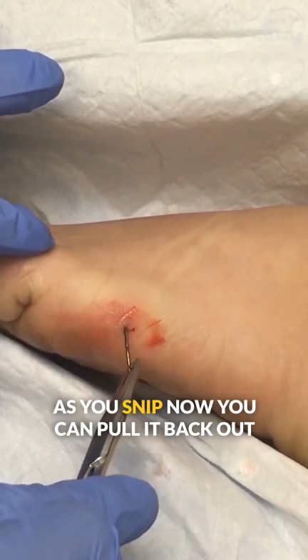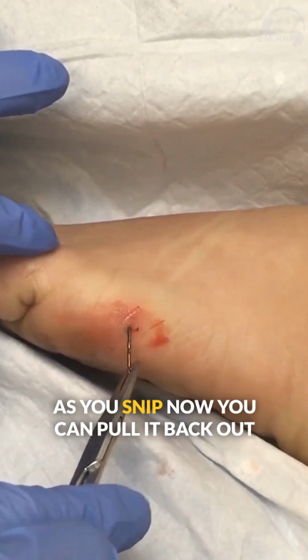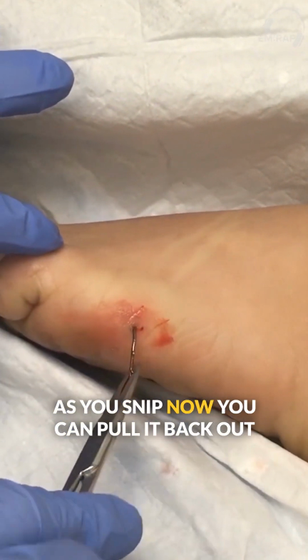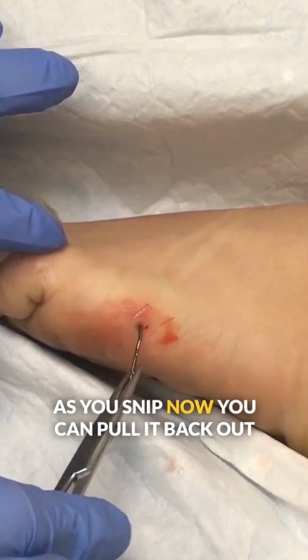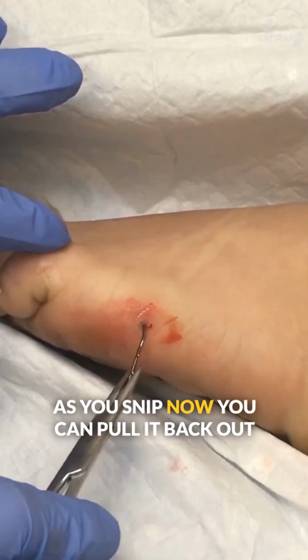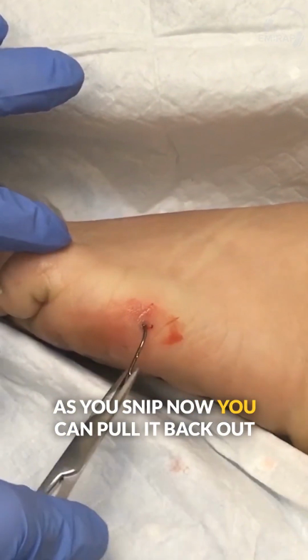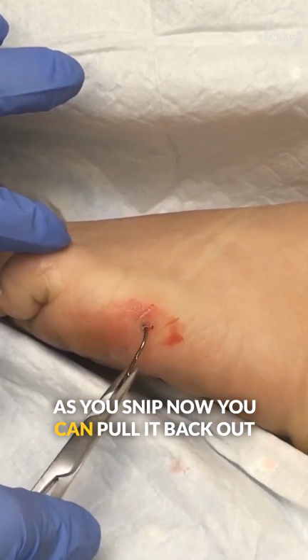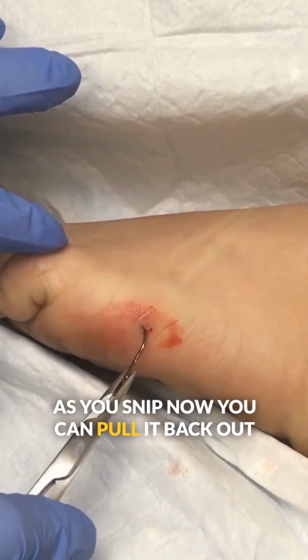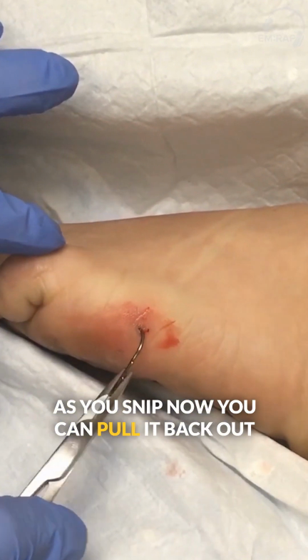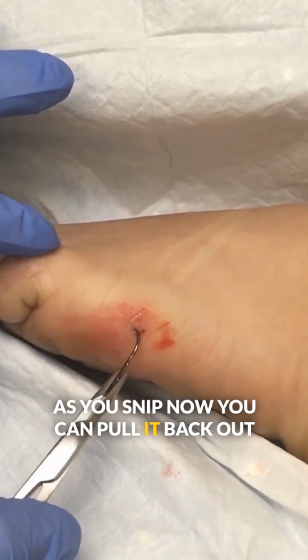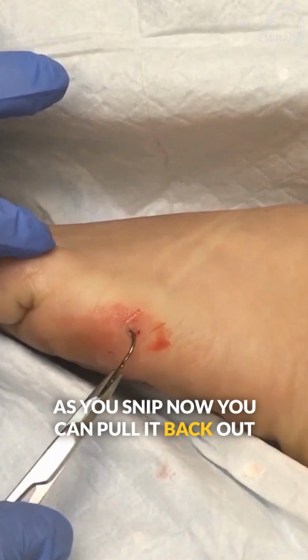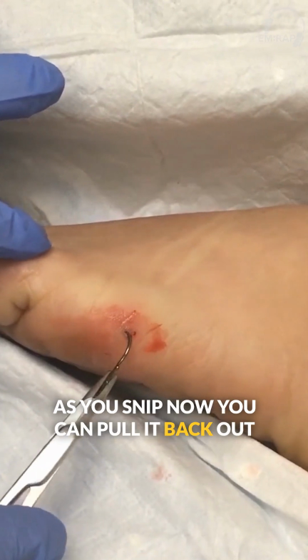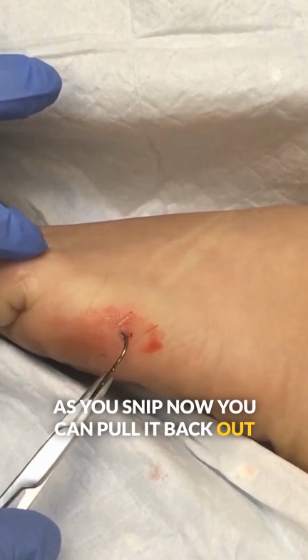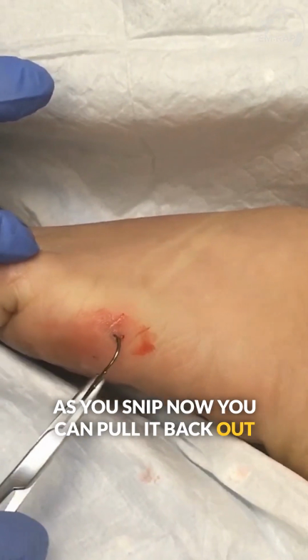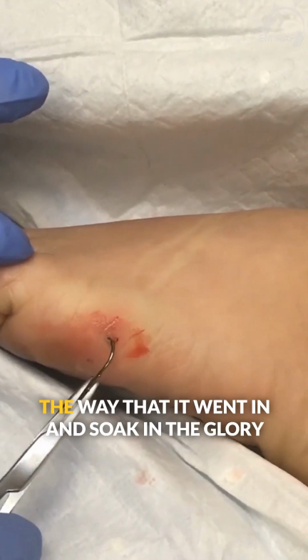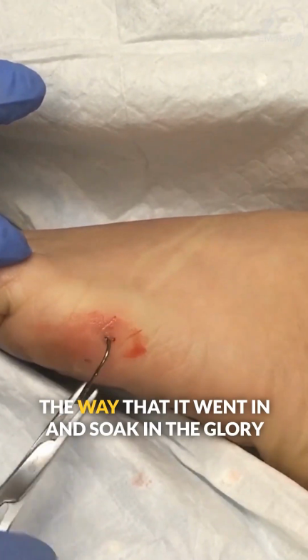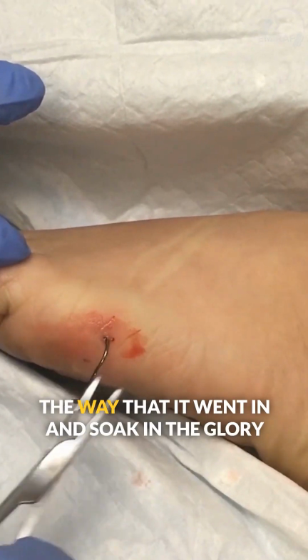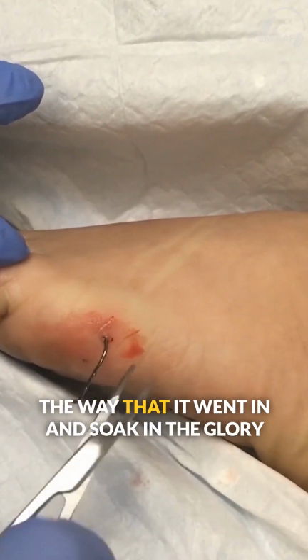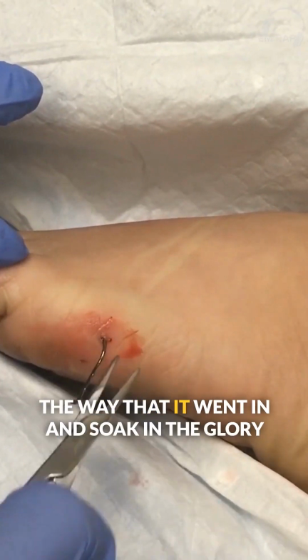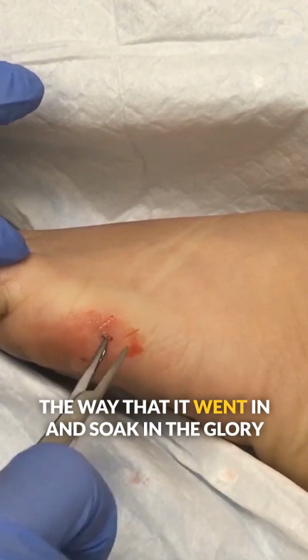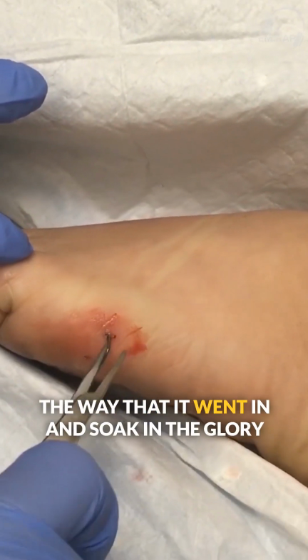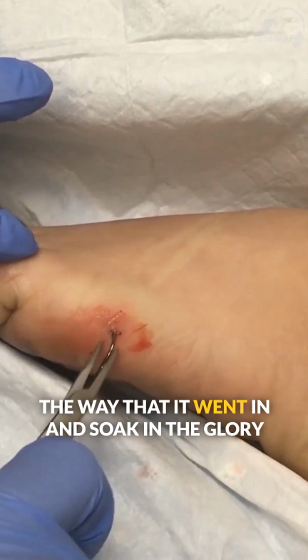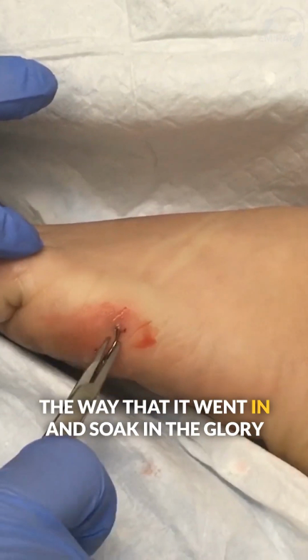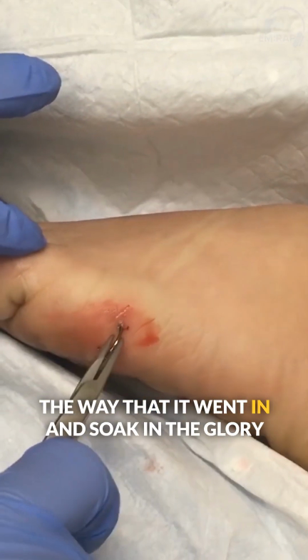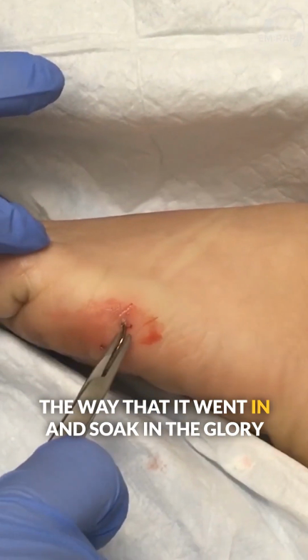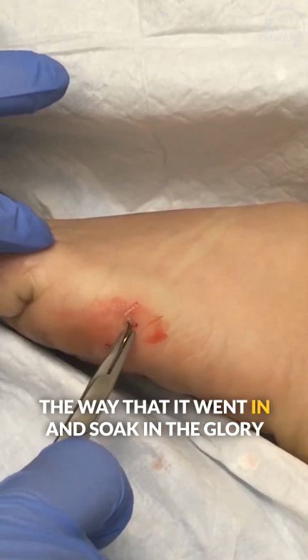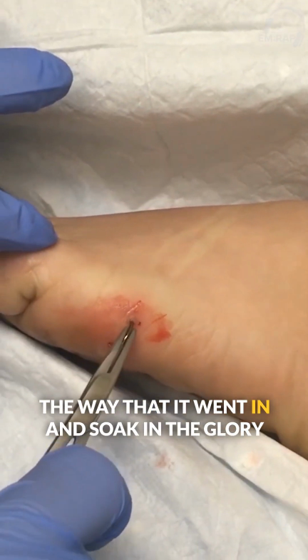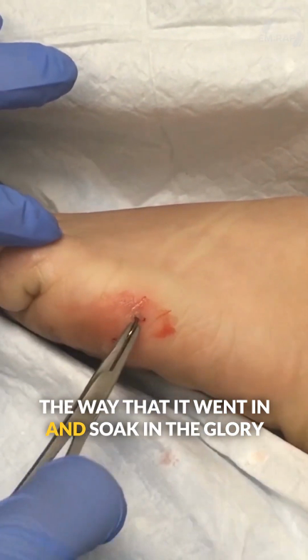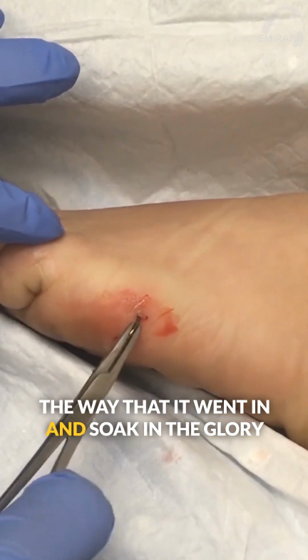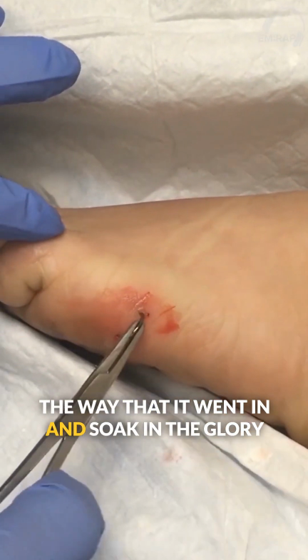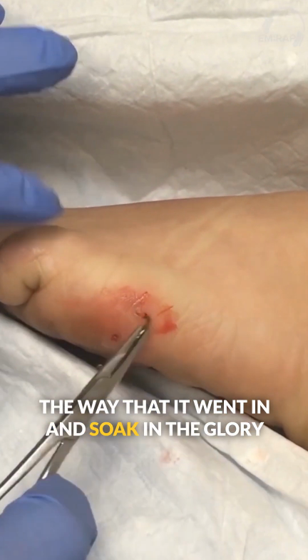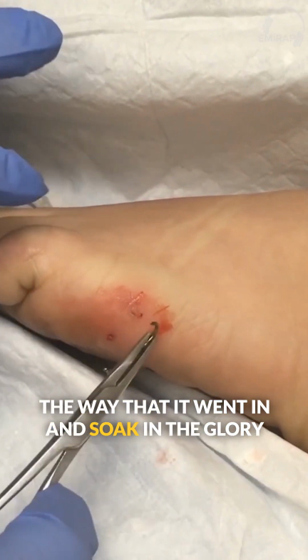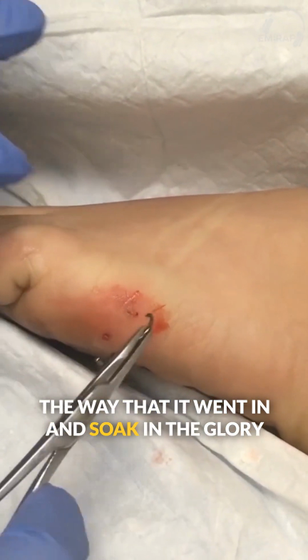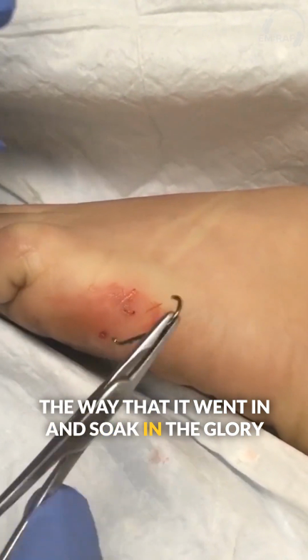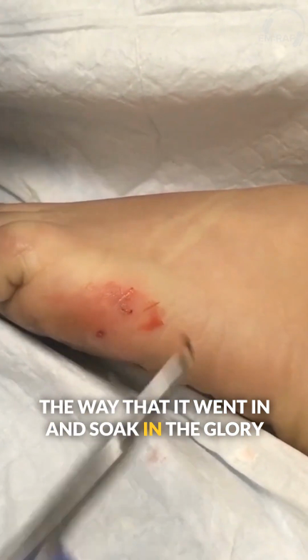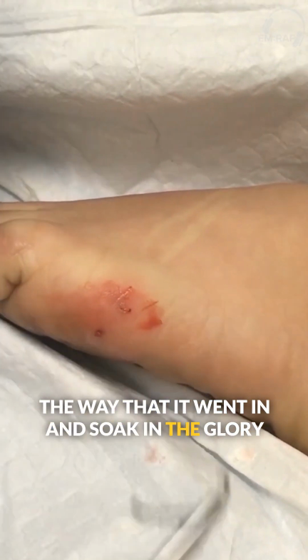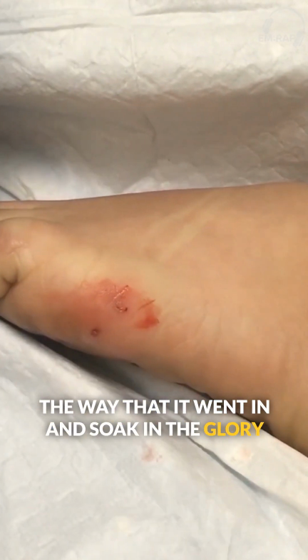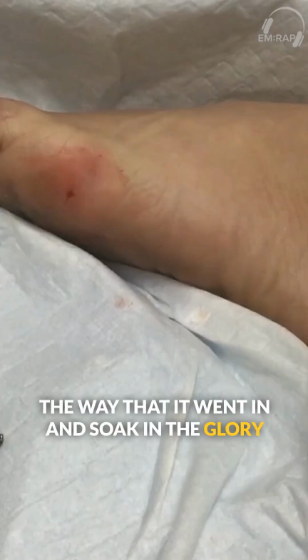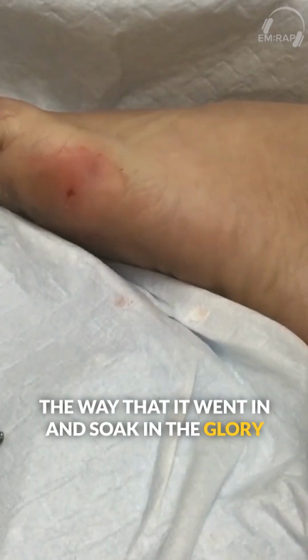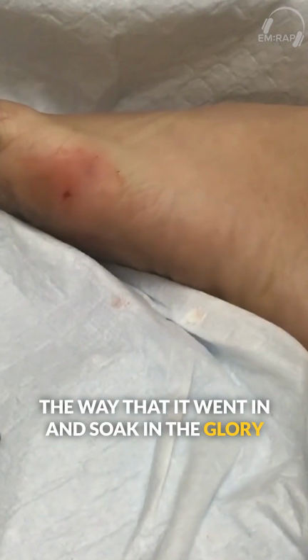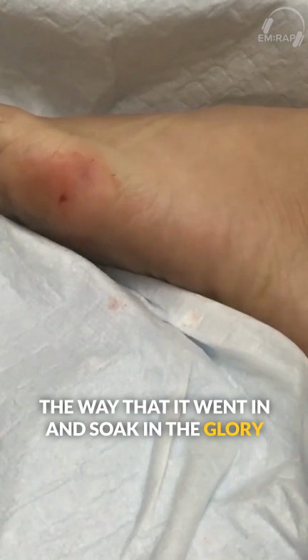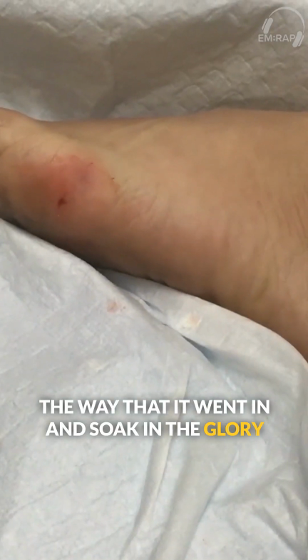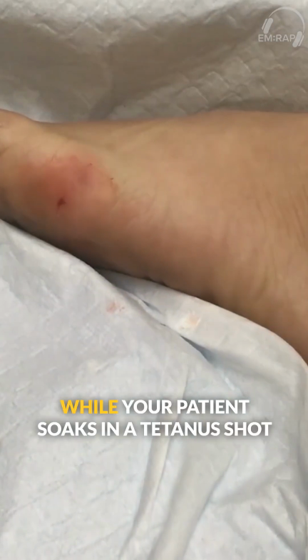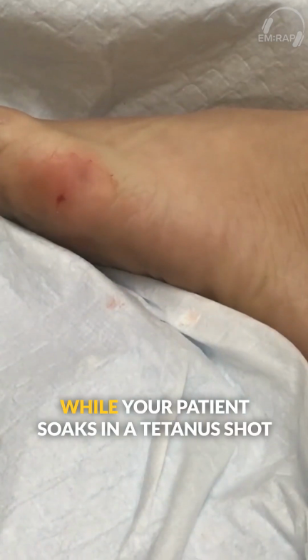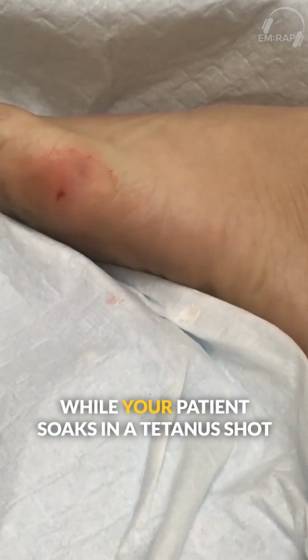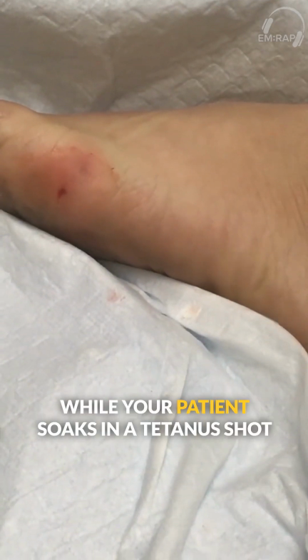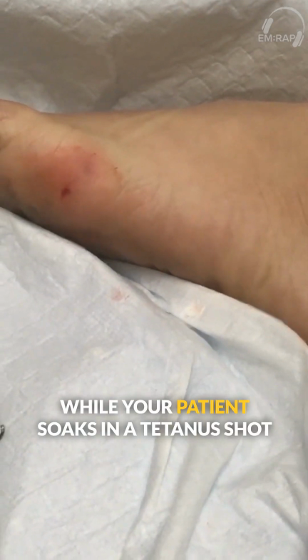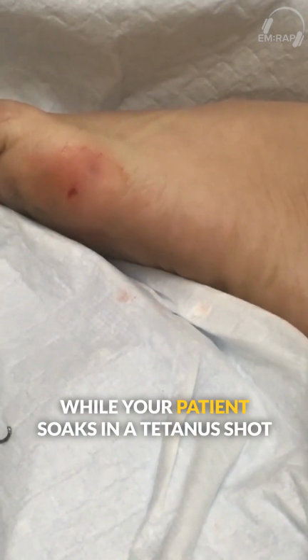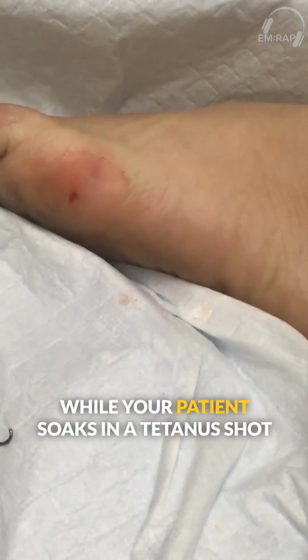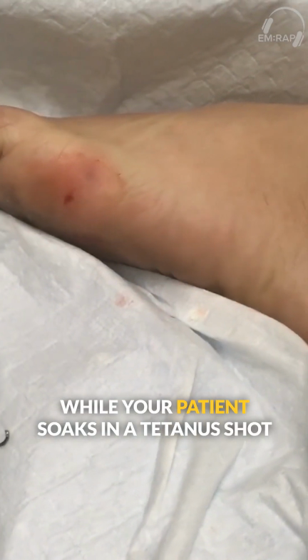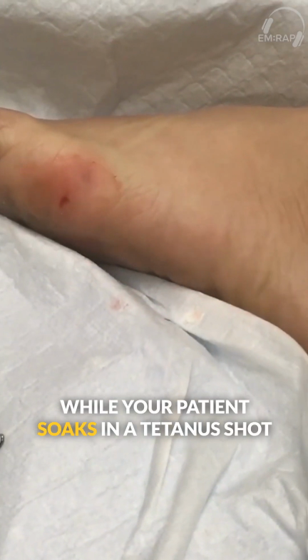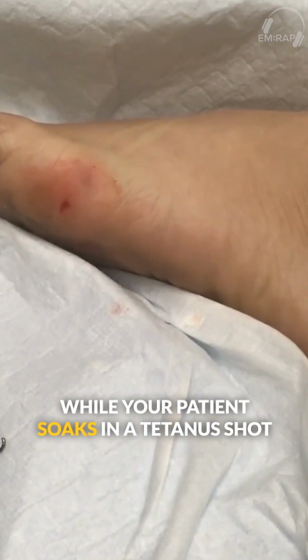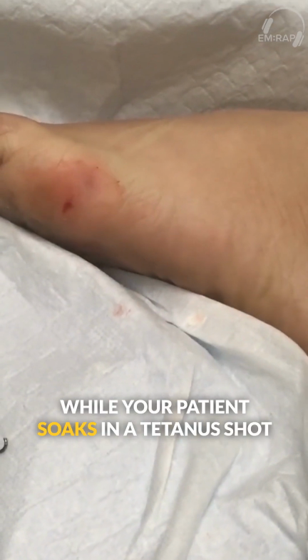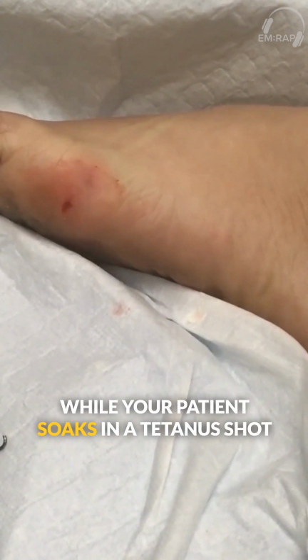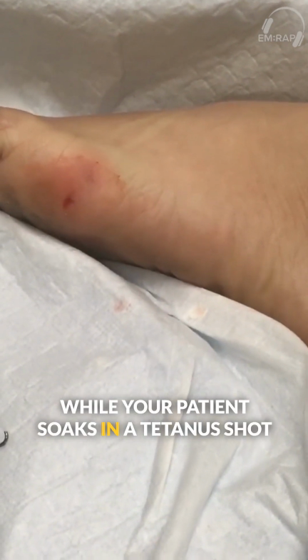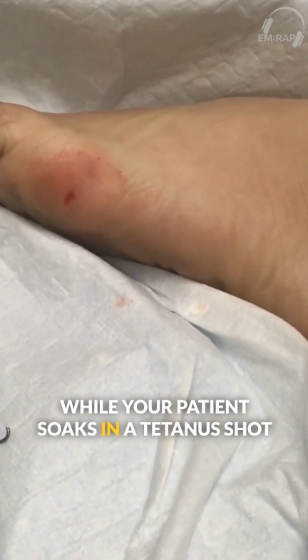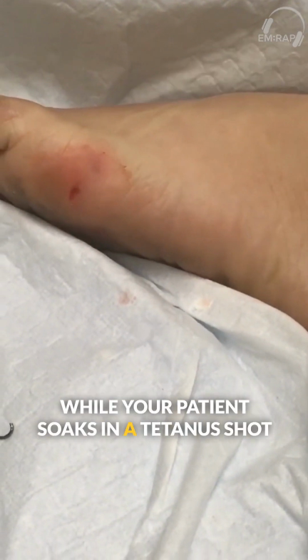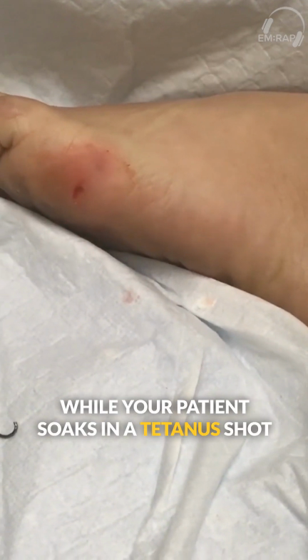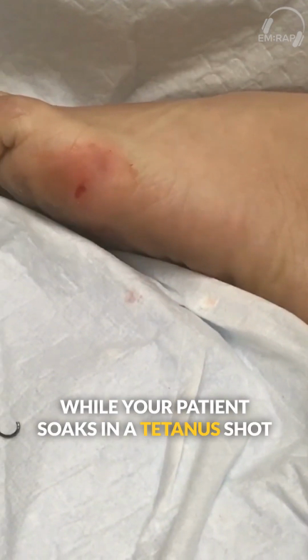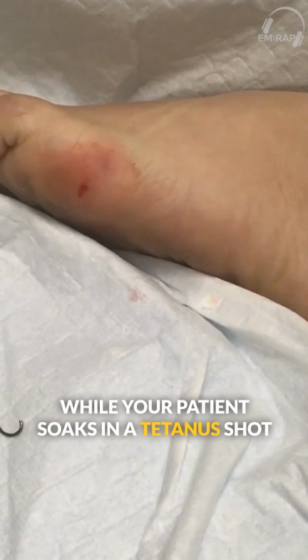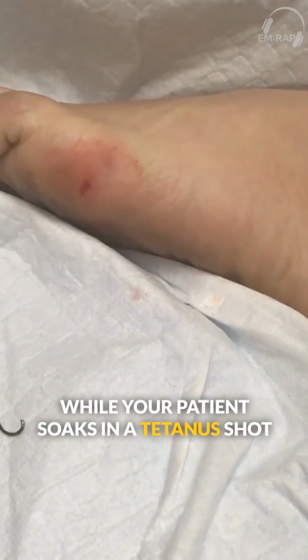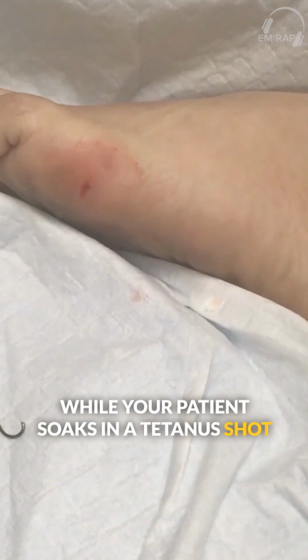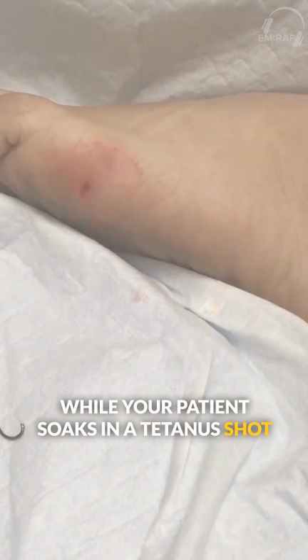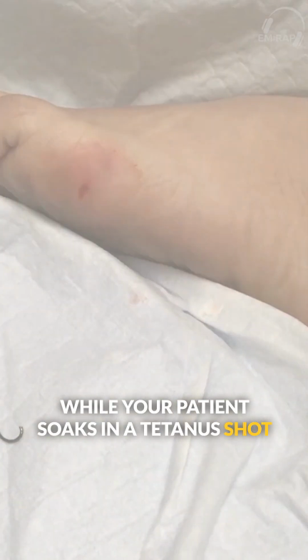Now you can pull it back out the way that it went in and soak in the glory while your patient soaks in a tetanus shot.